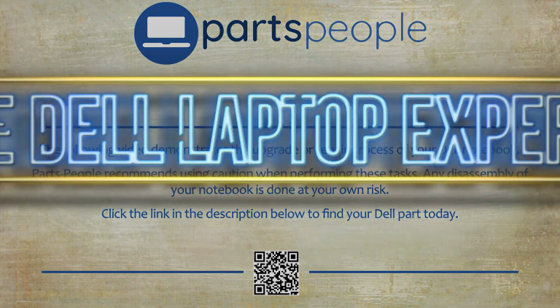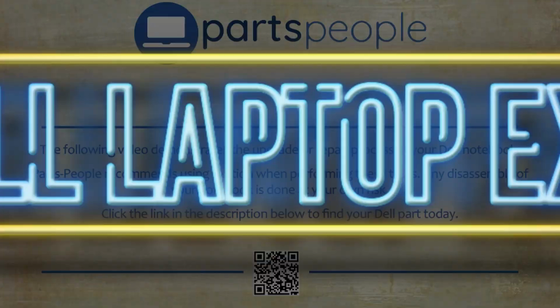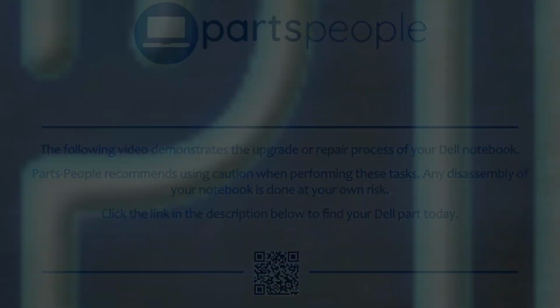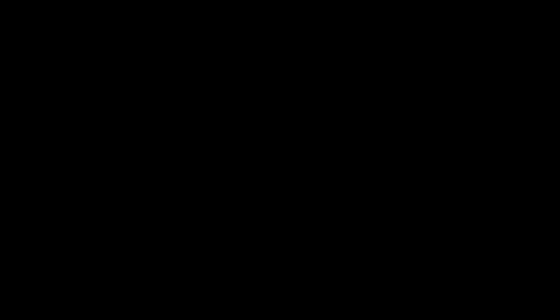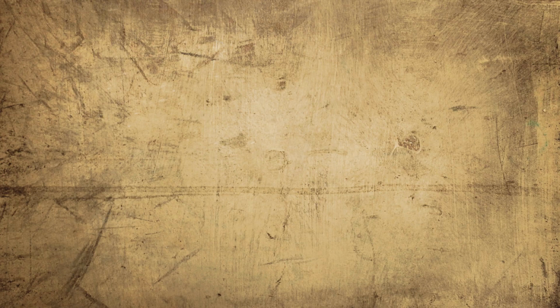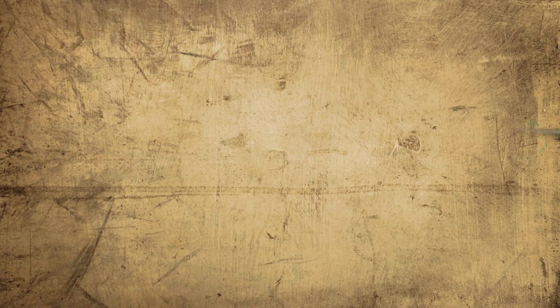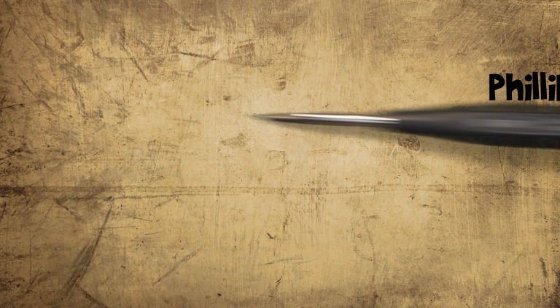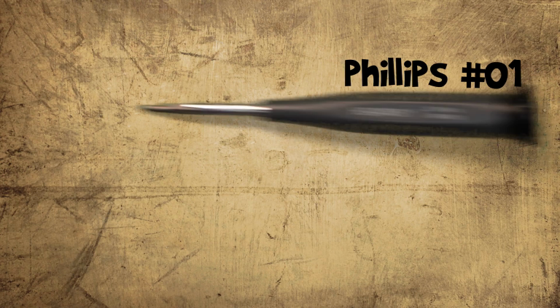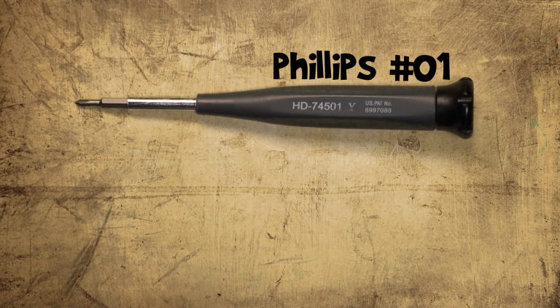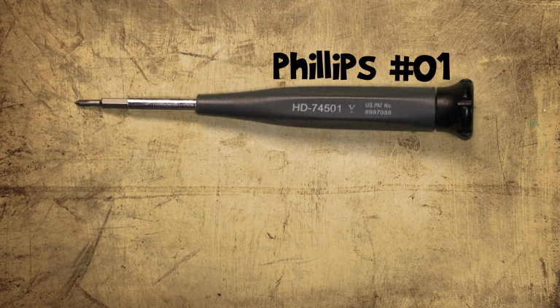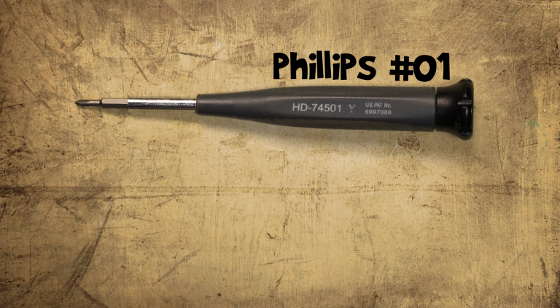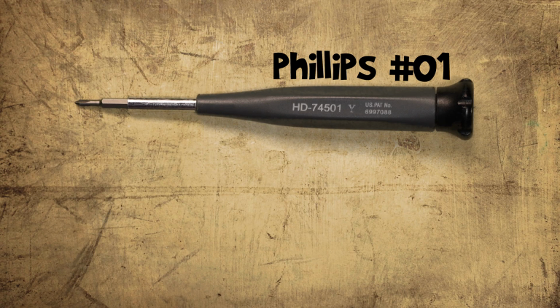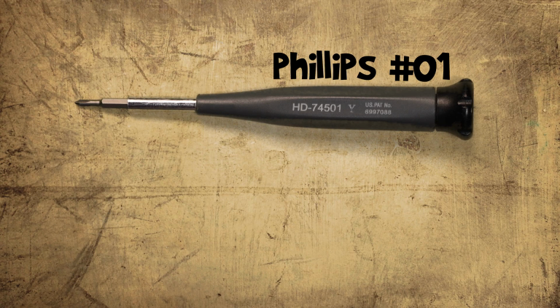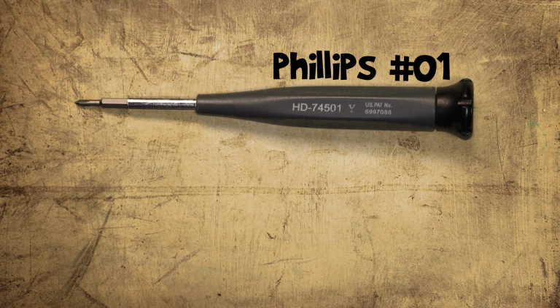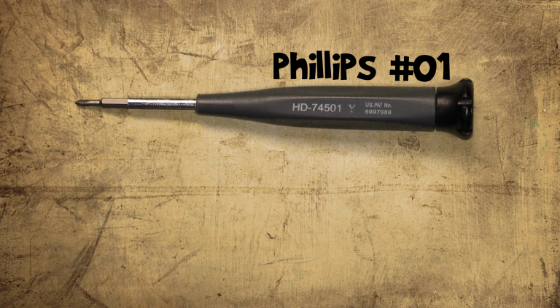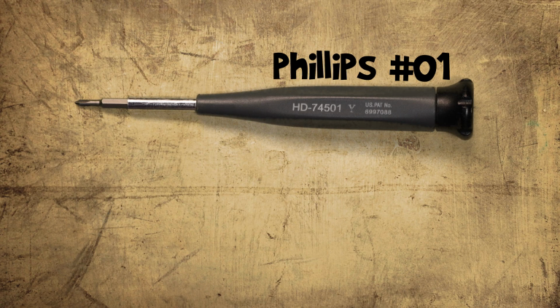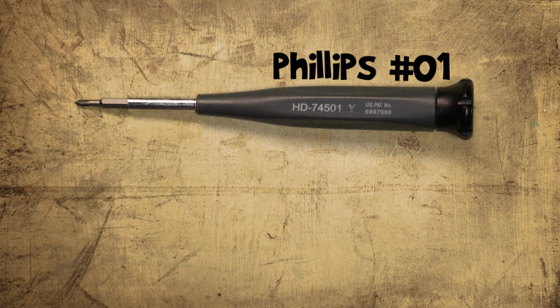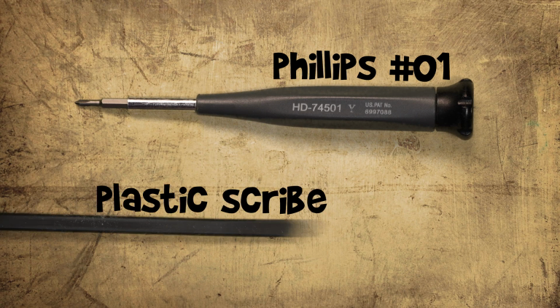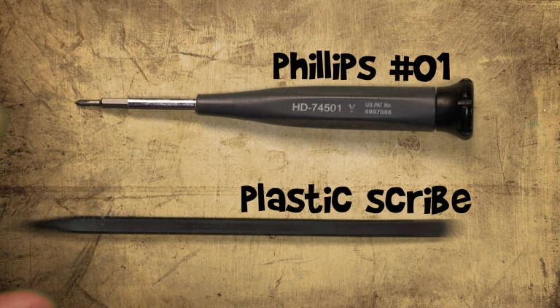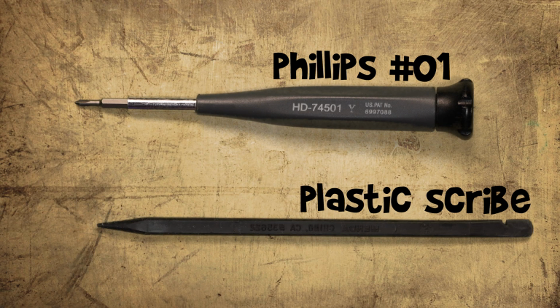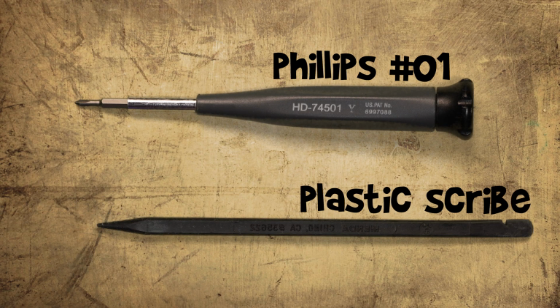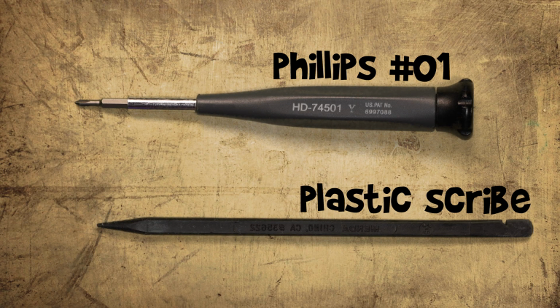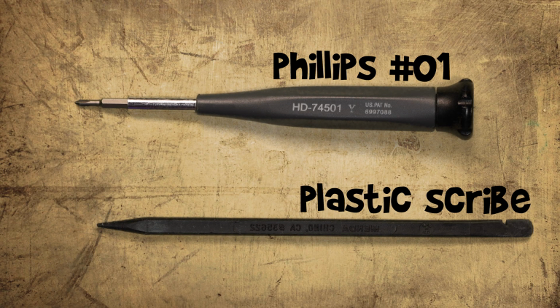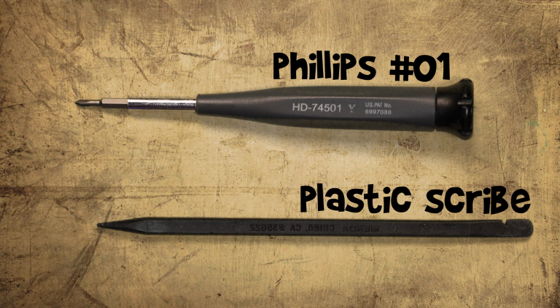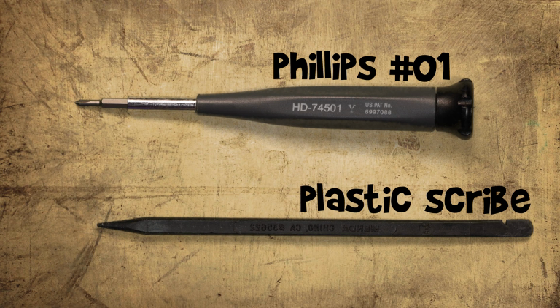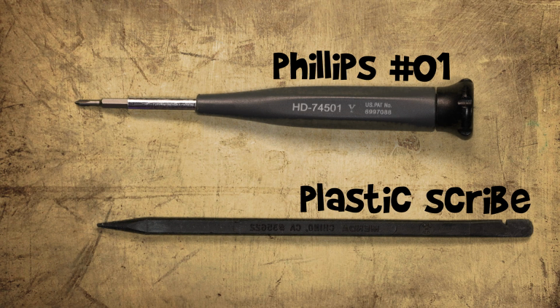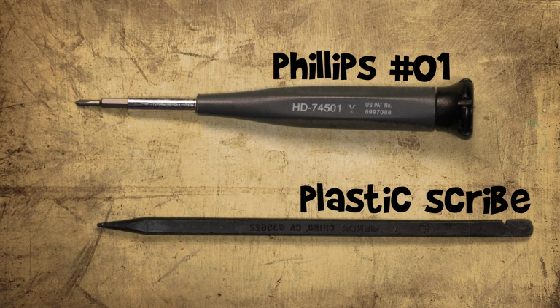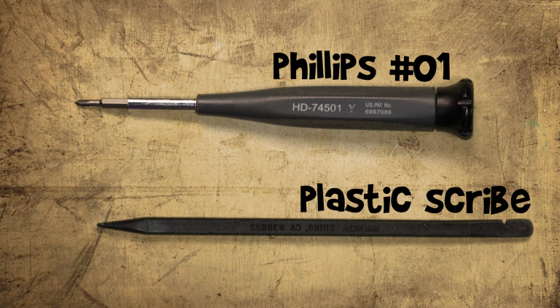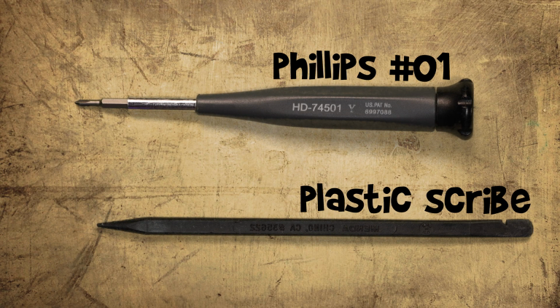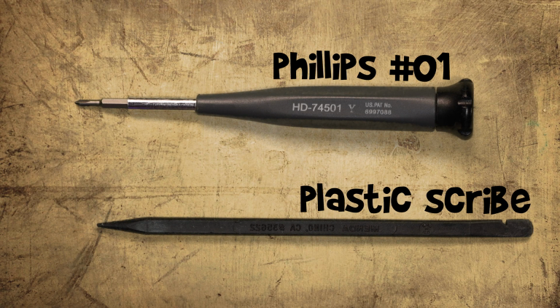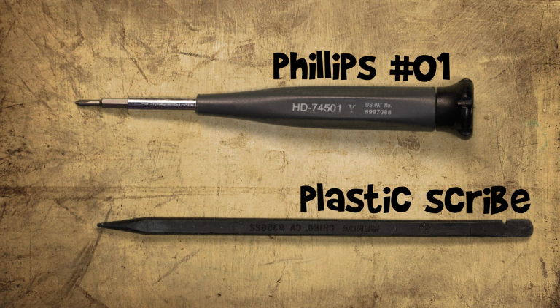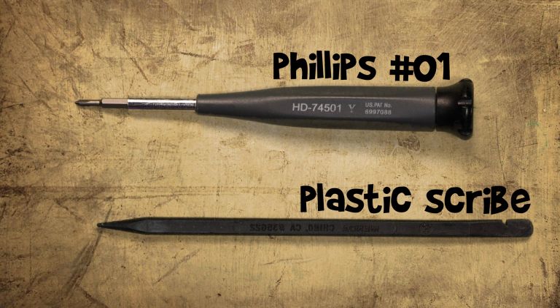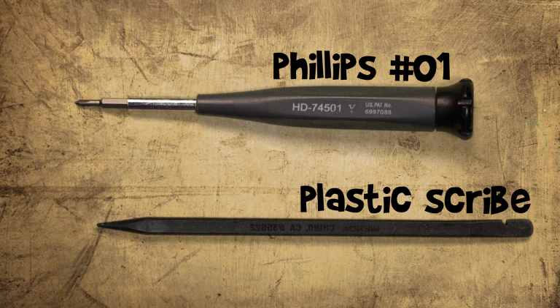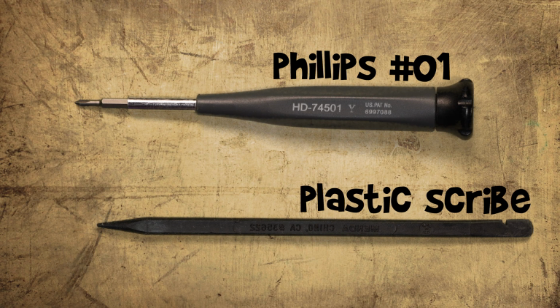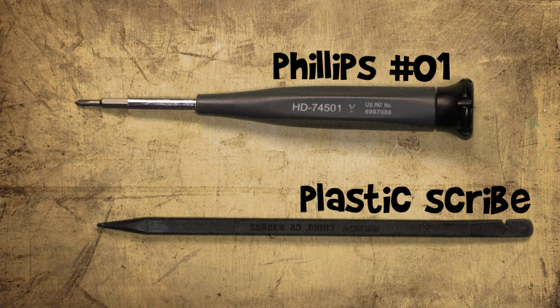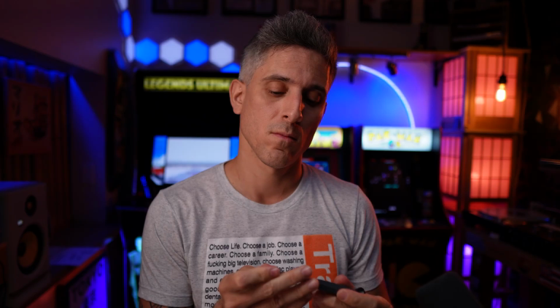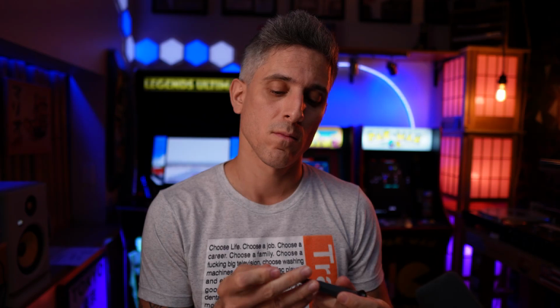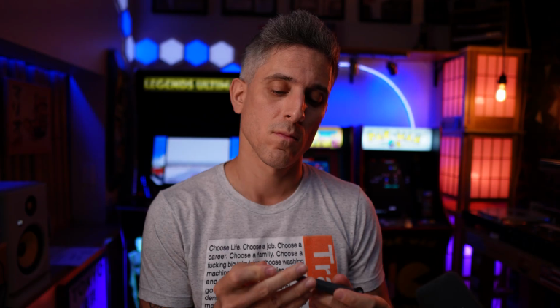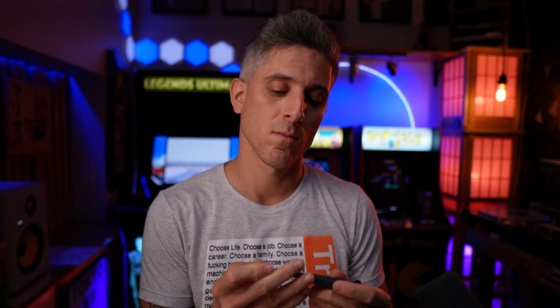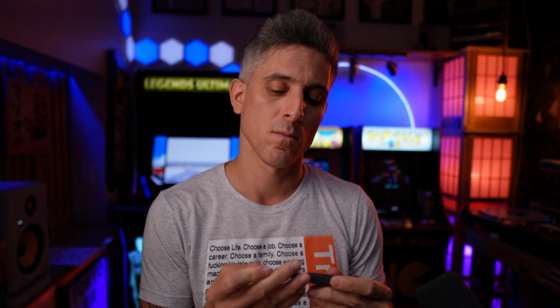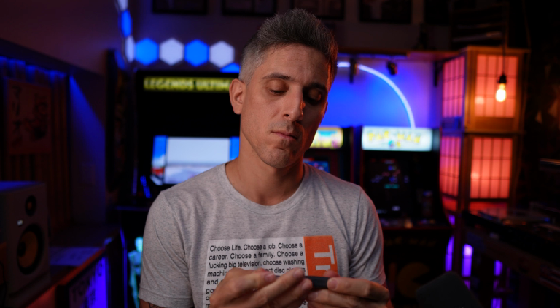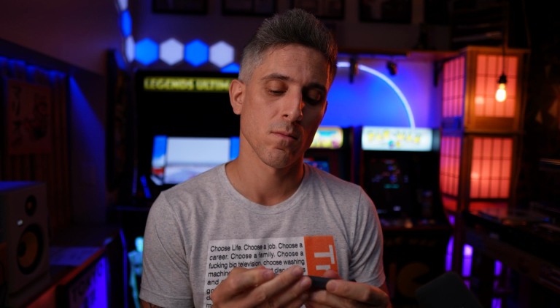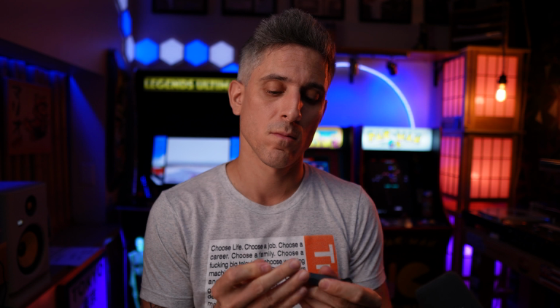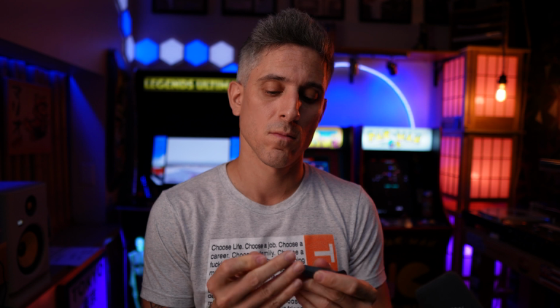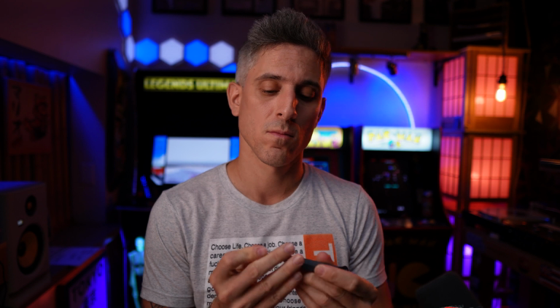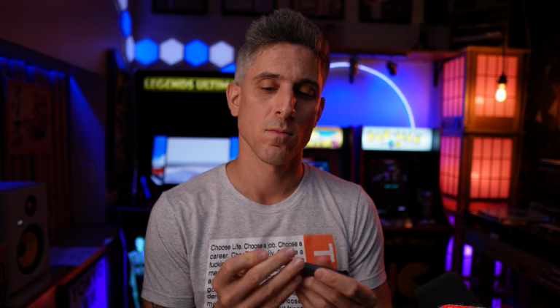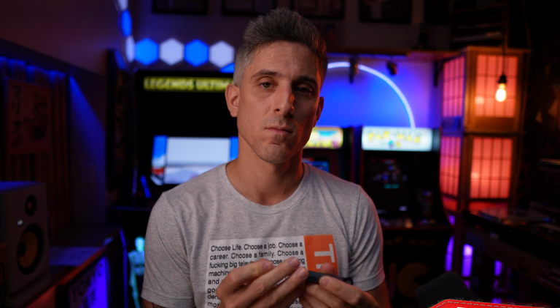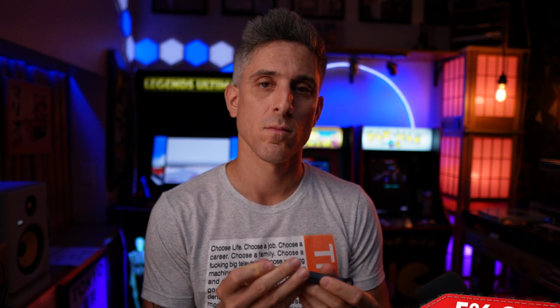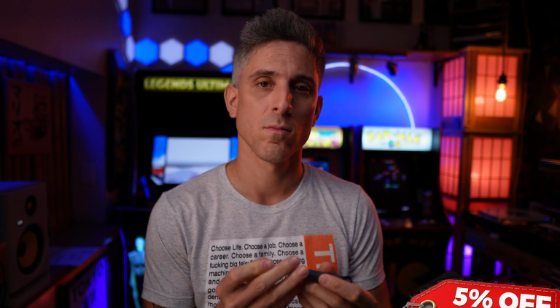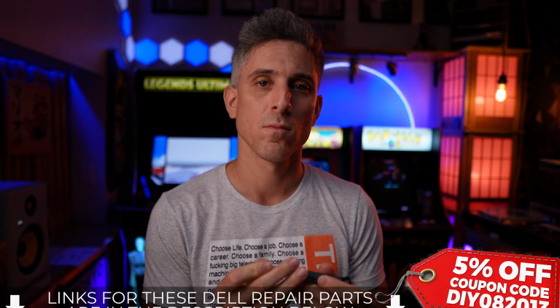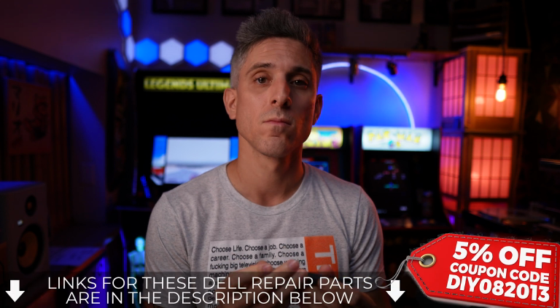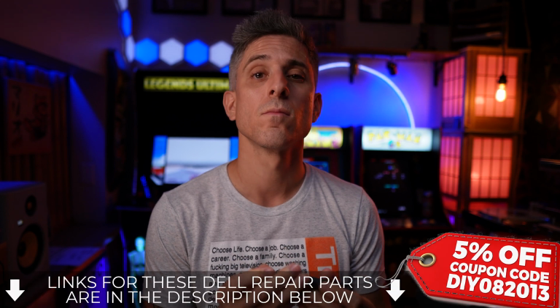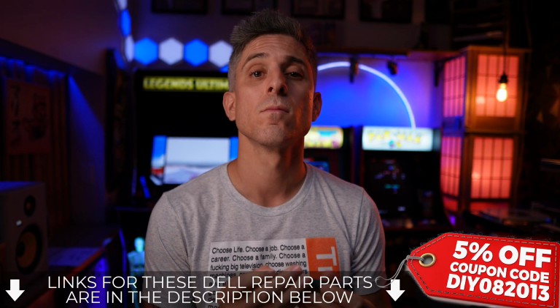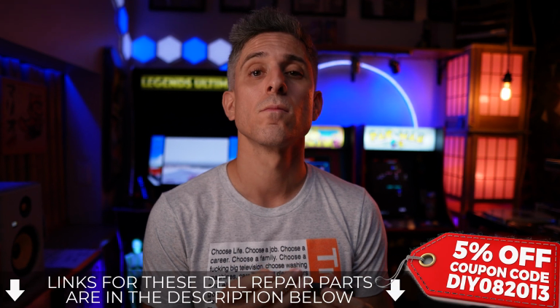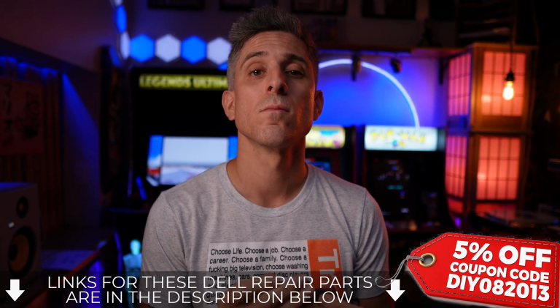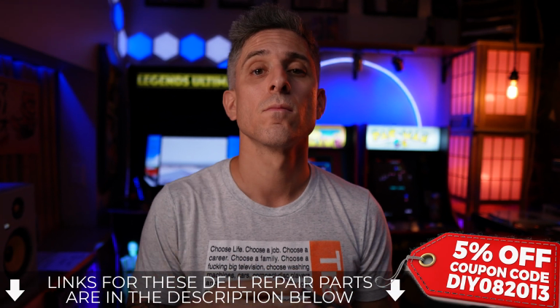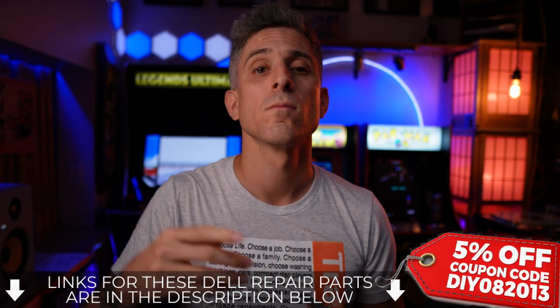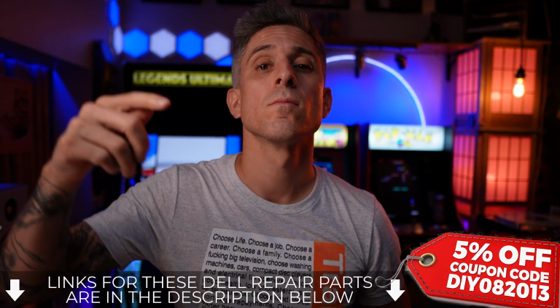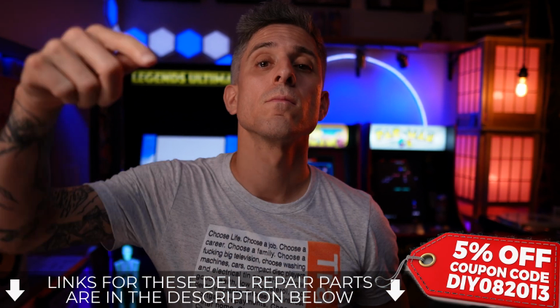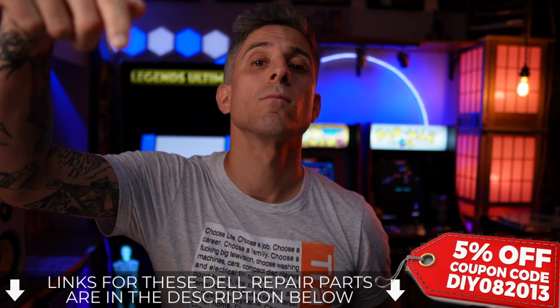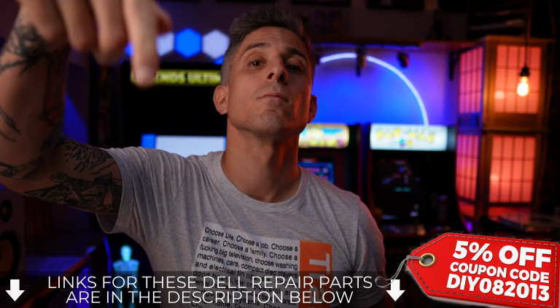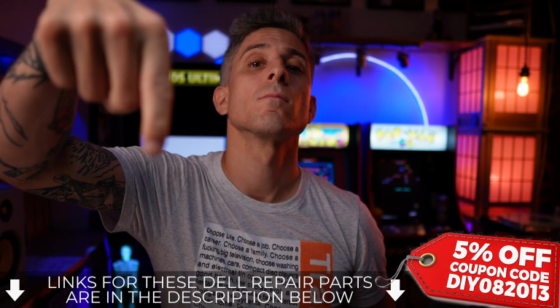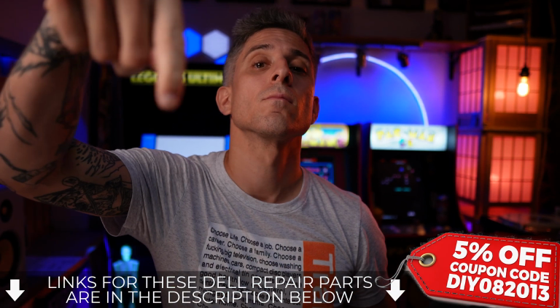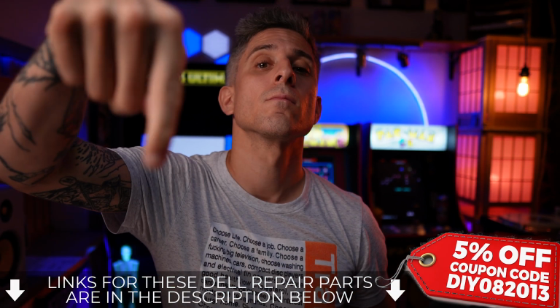Grab a Phillips number 1 and a plastic scribe. If you need either of those or your Dell replacement part, I'll leave a link for those down below.